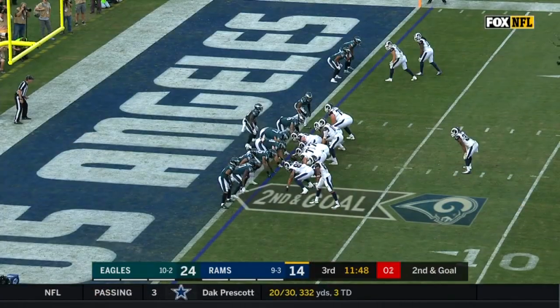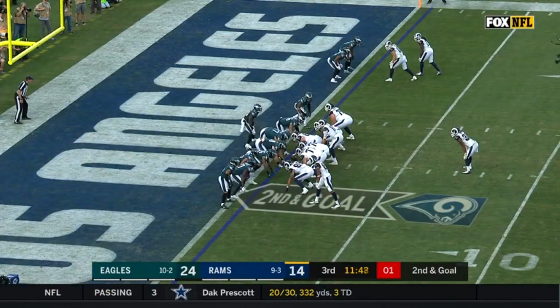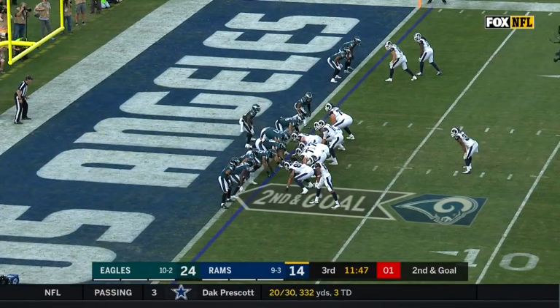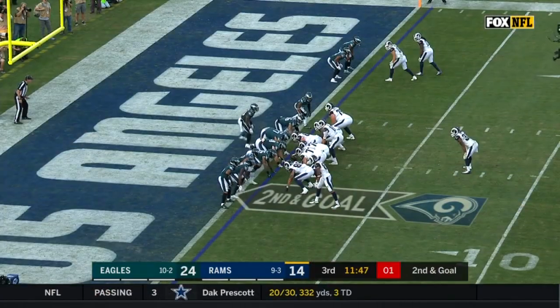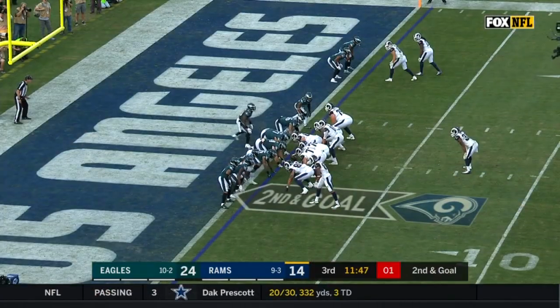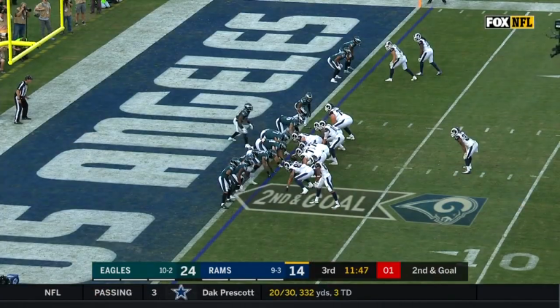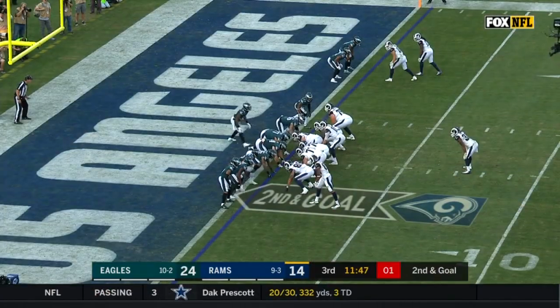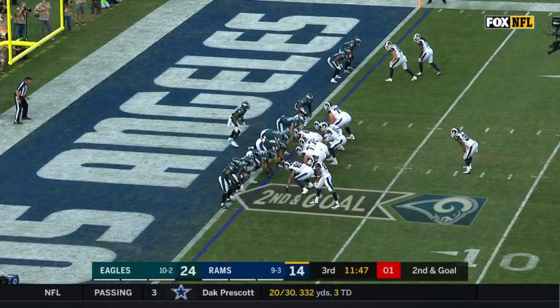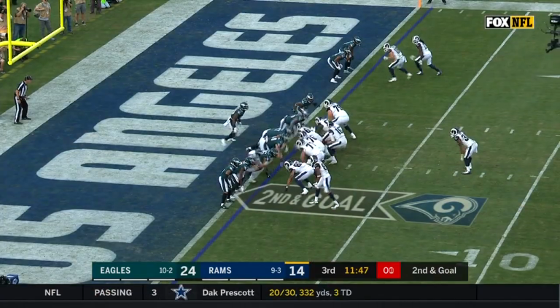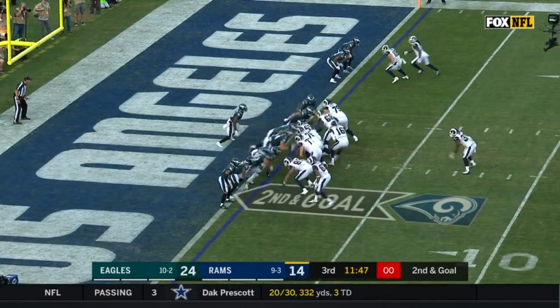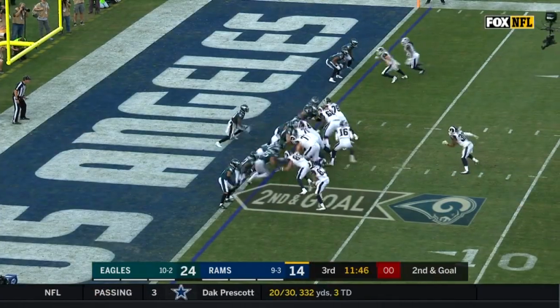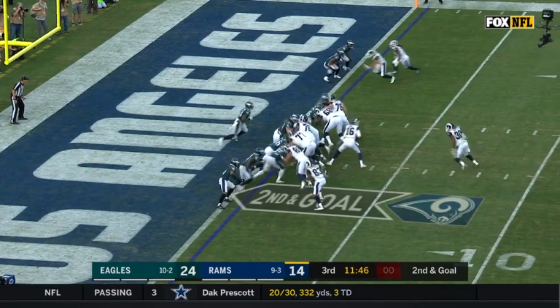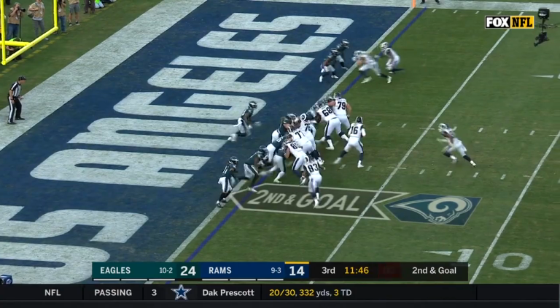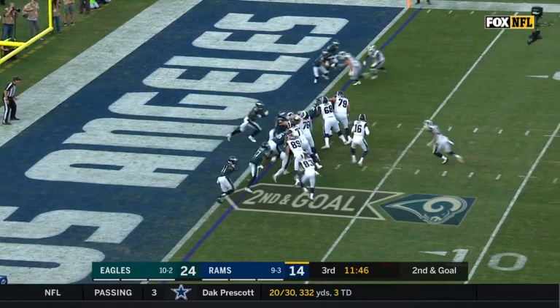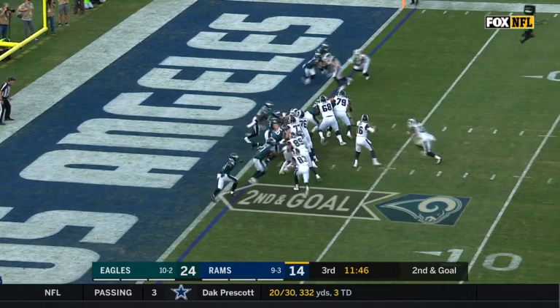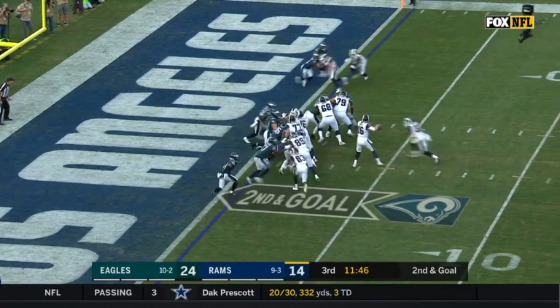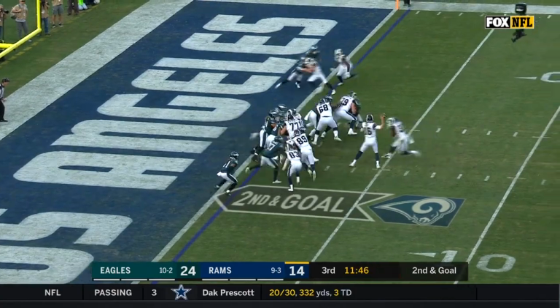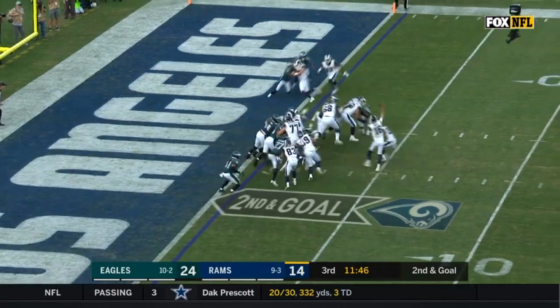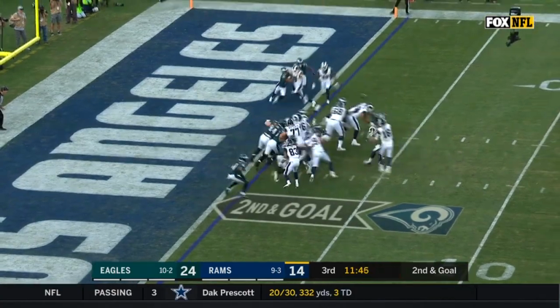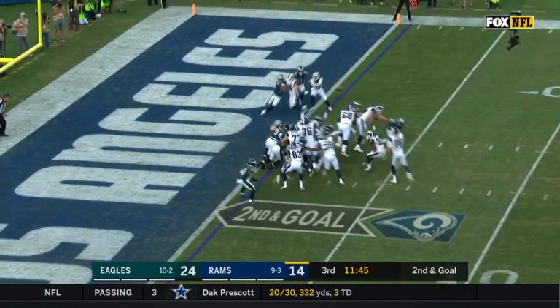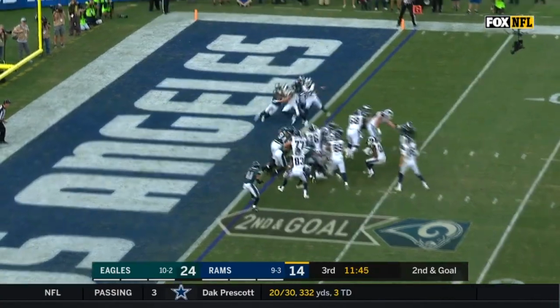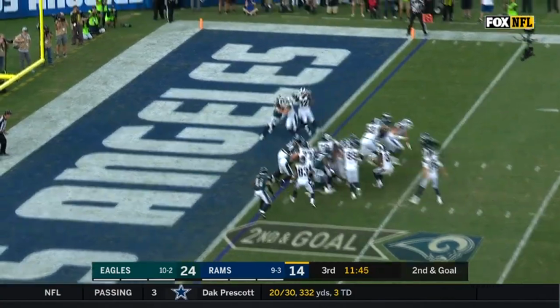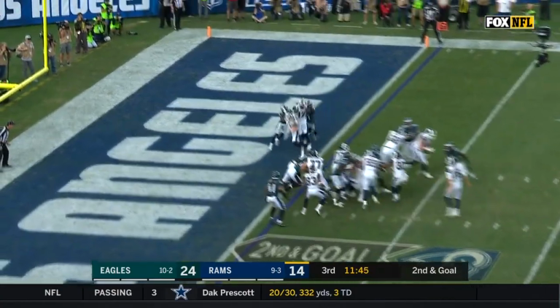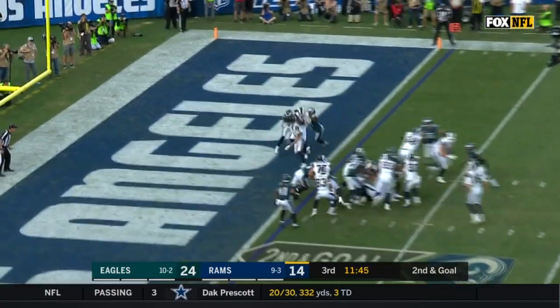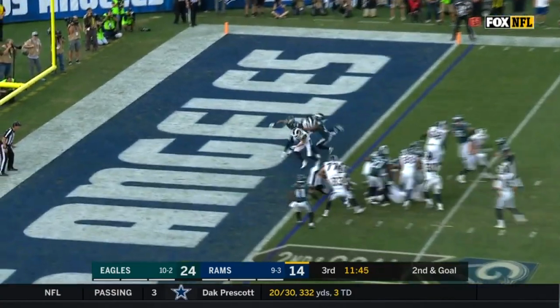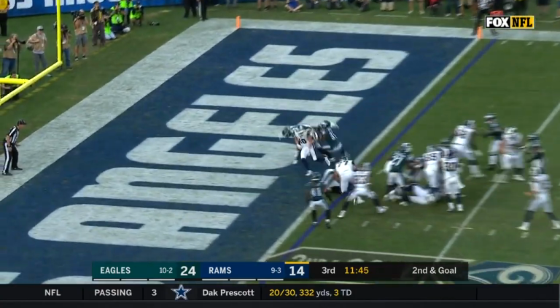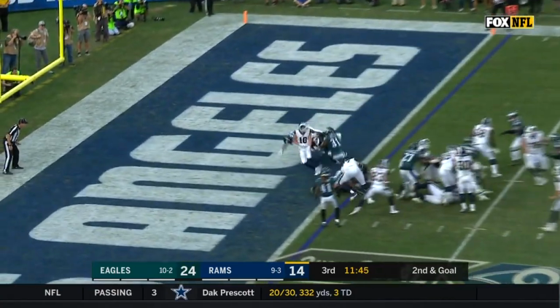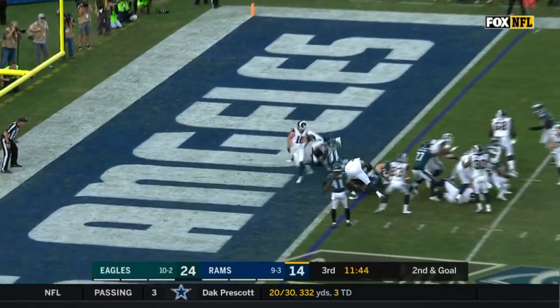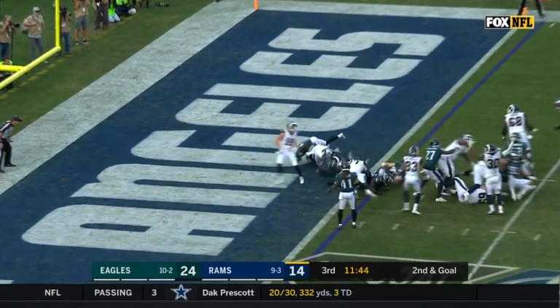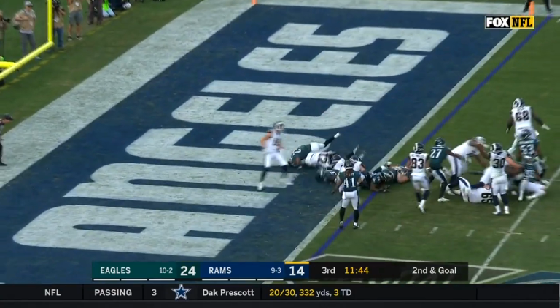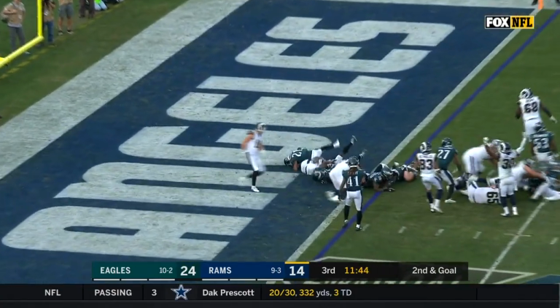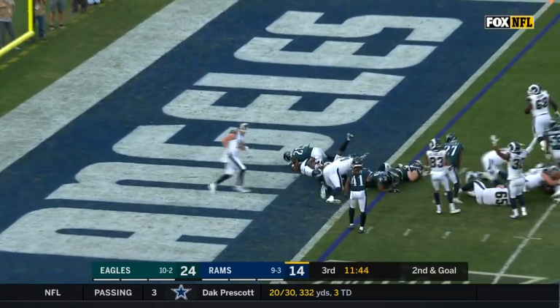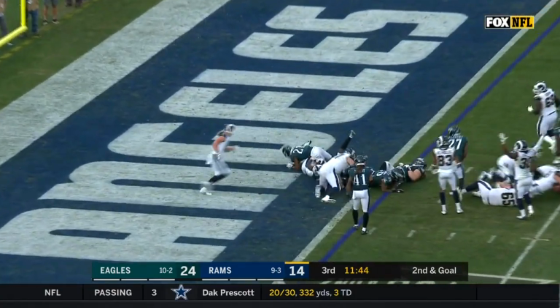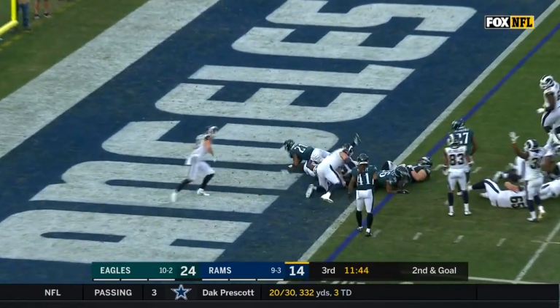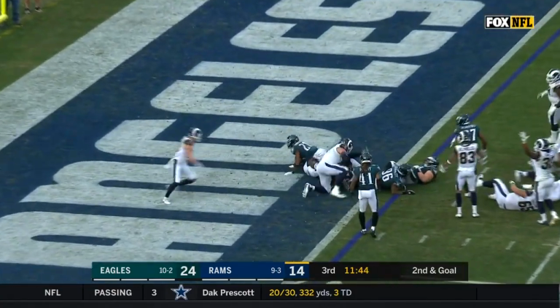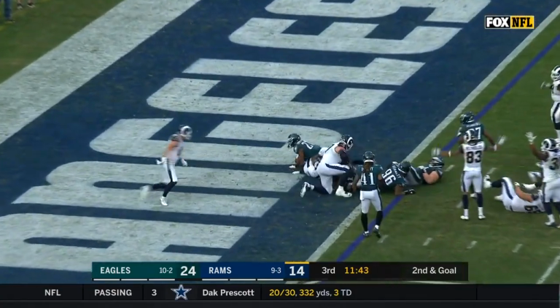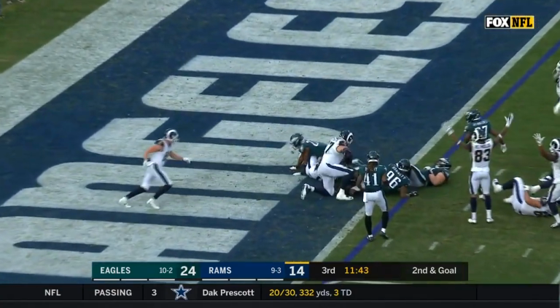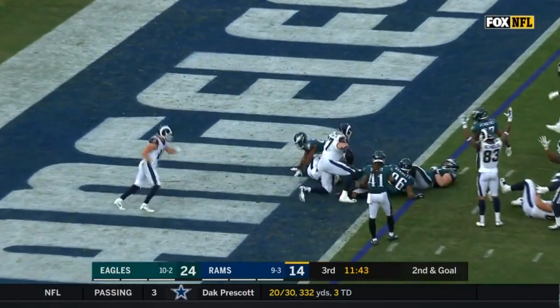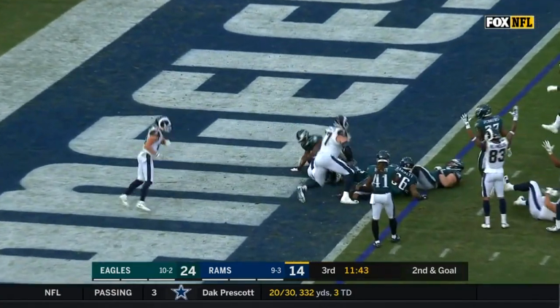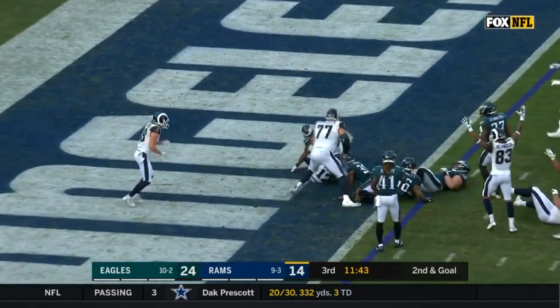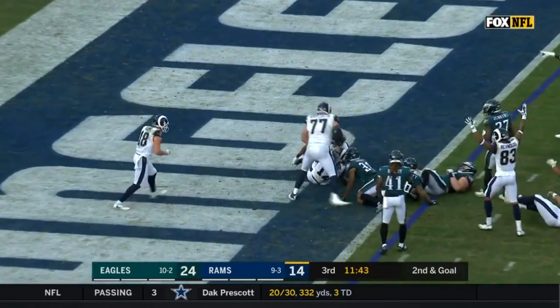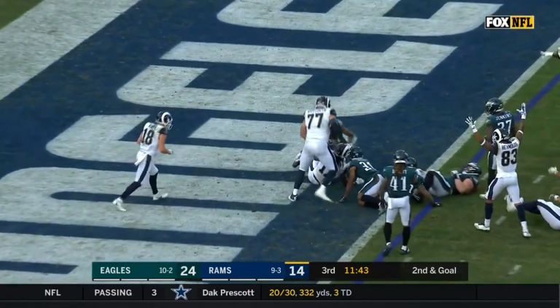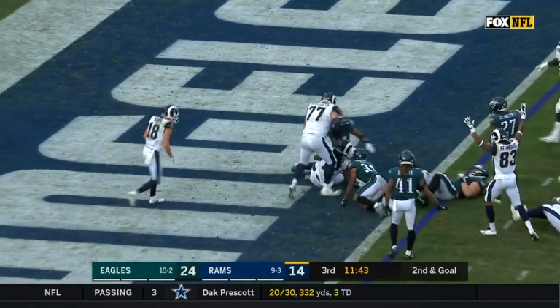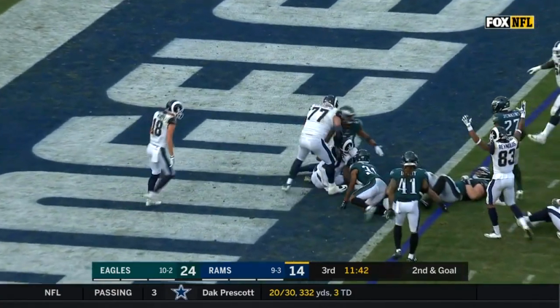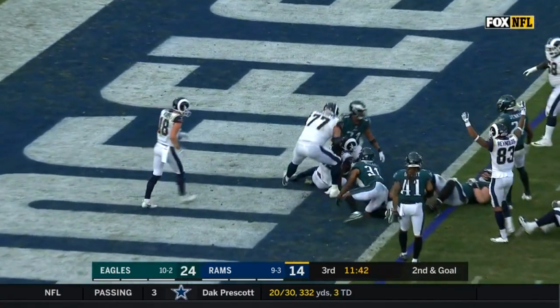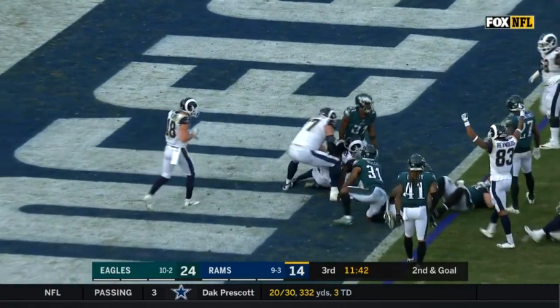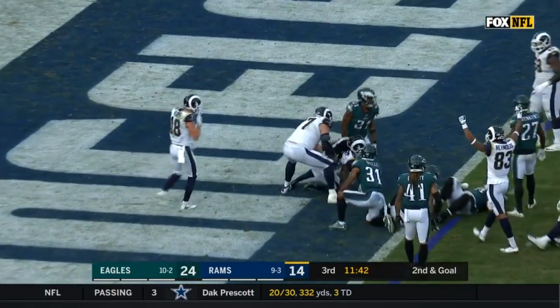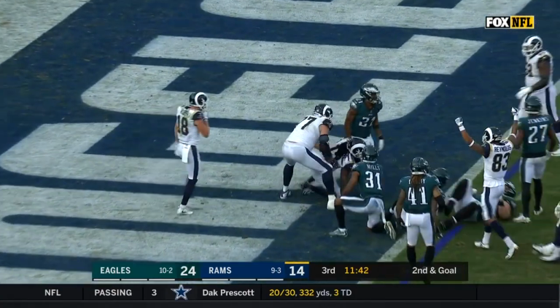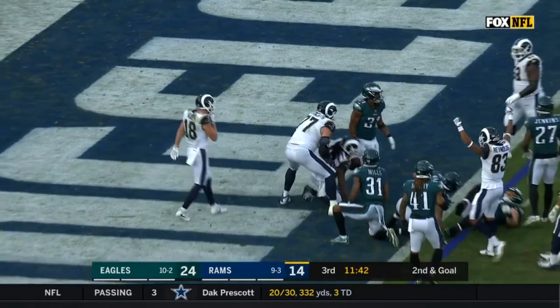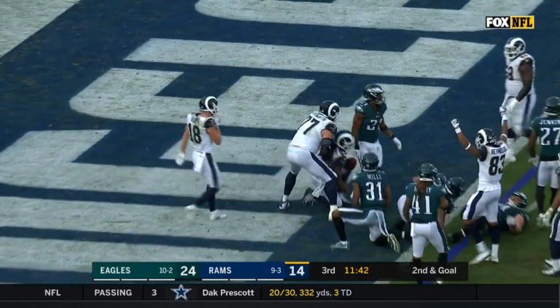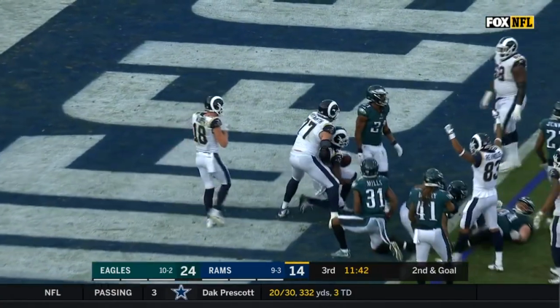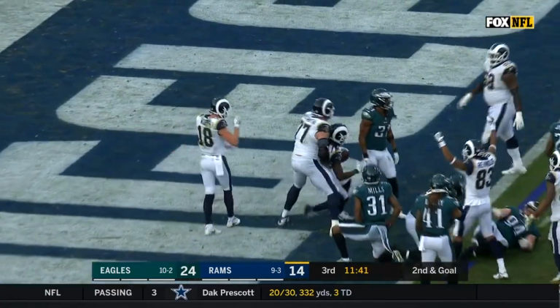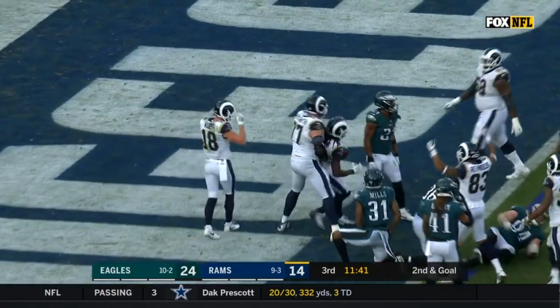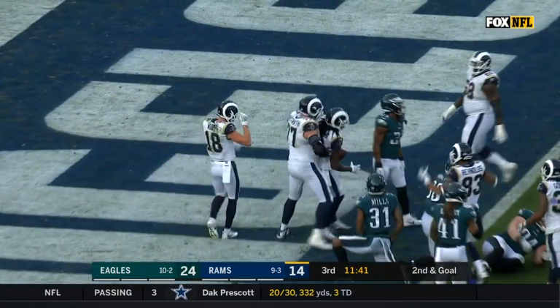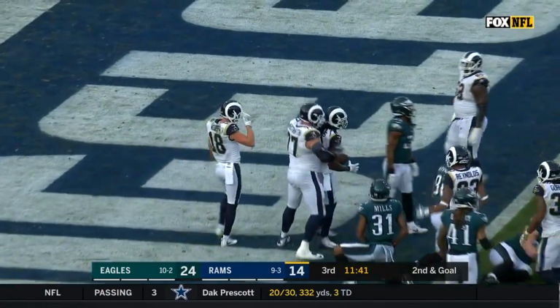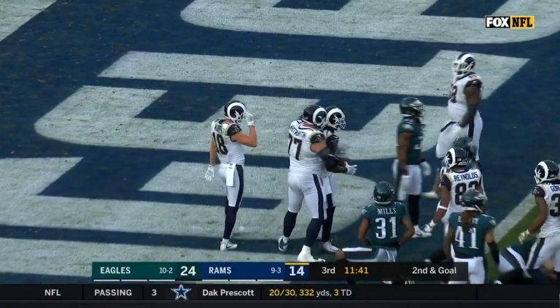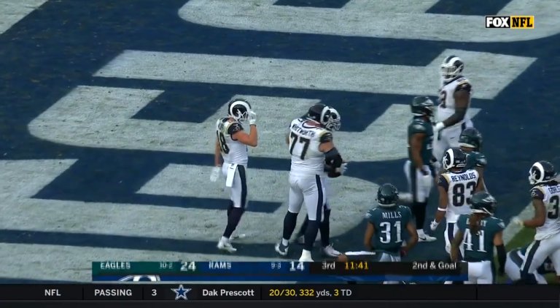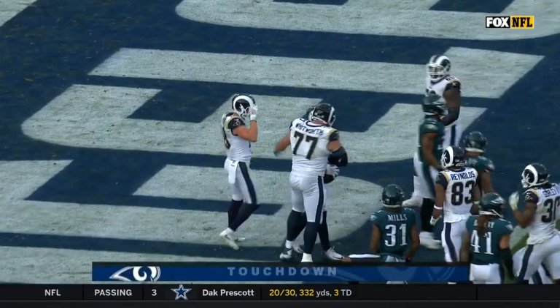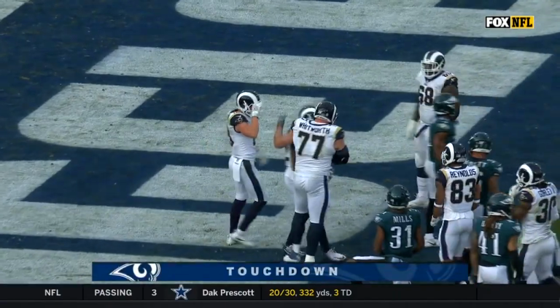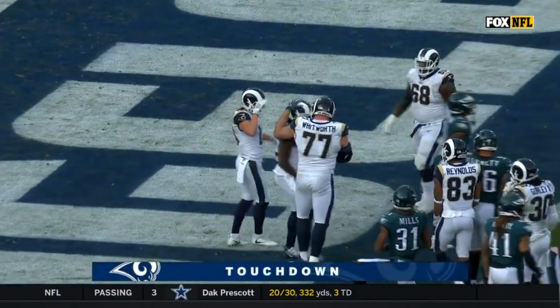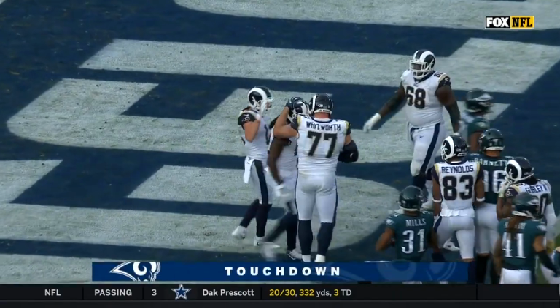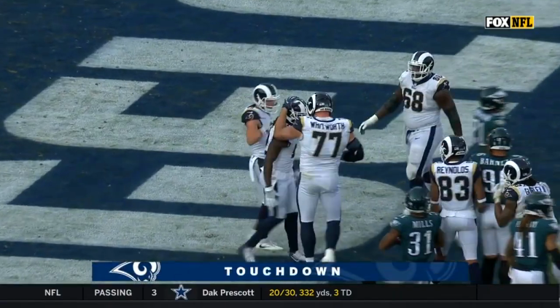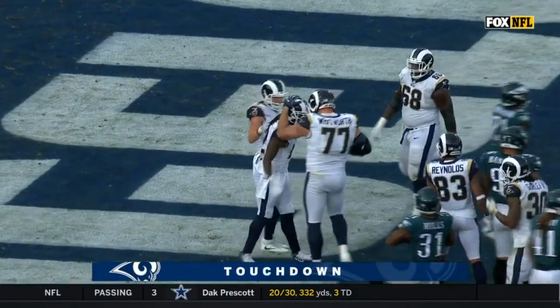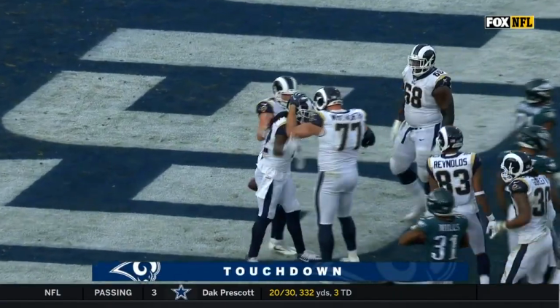Here it goes — throw by Goff, pass is caught for the touchdown, Sammy Watkins.